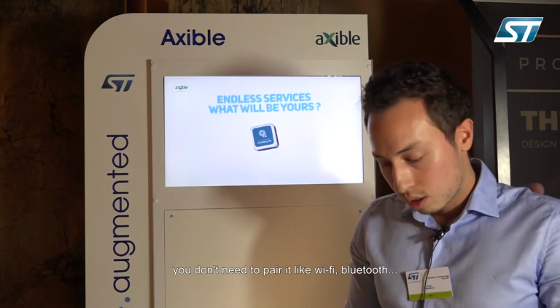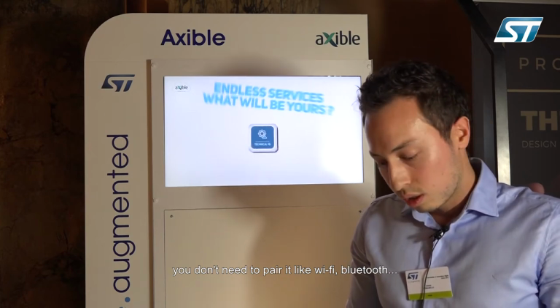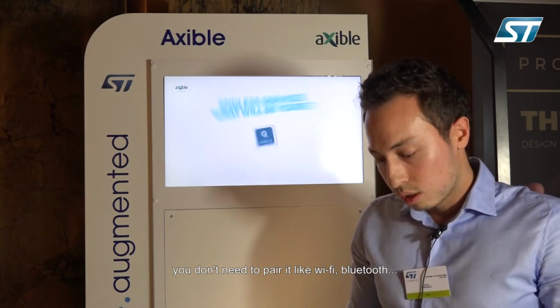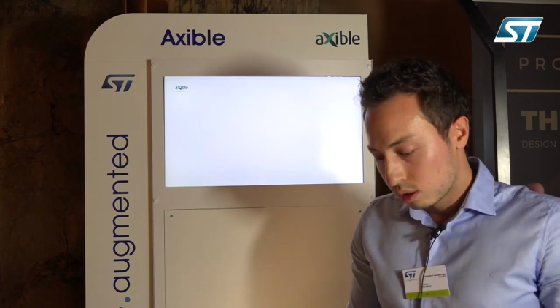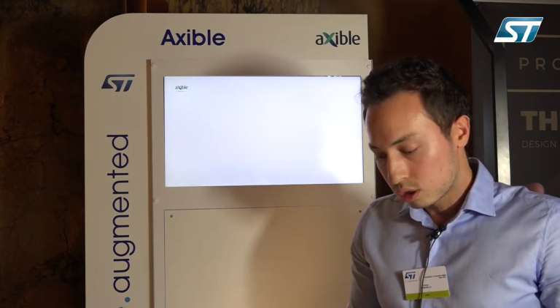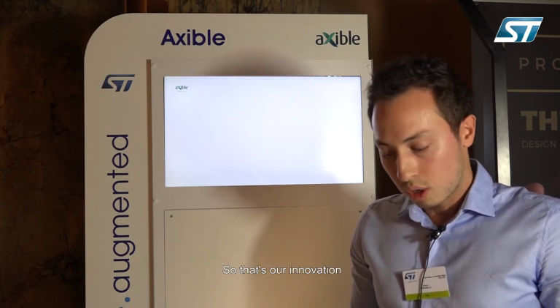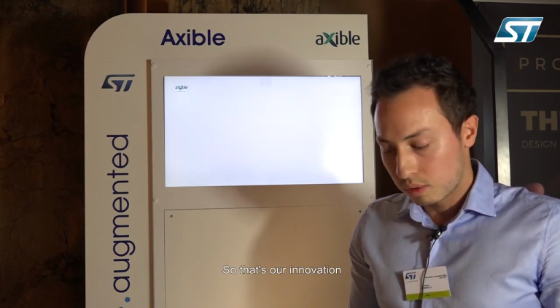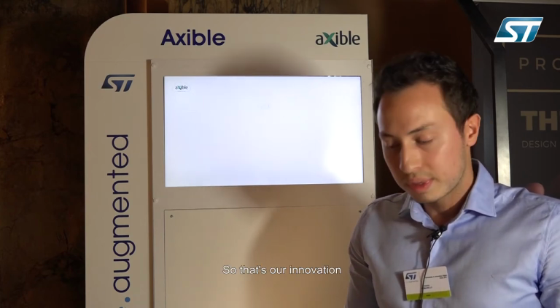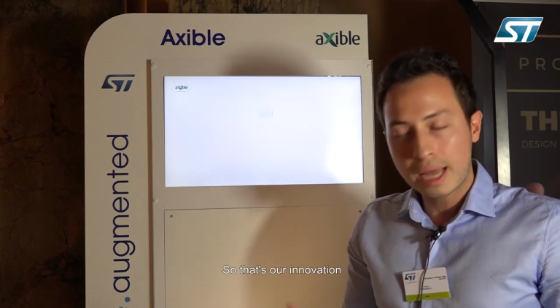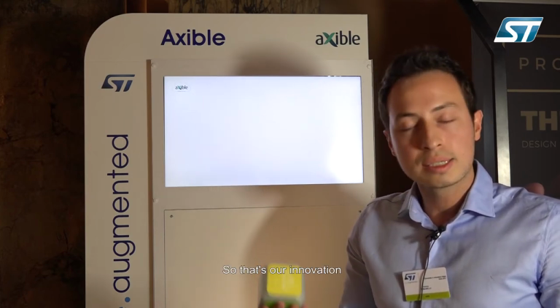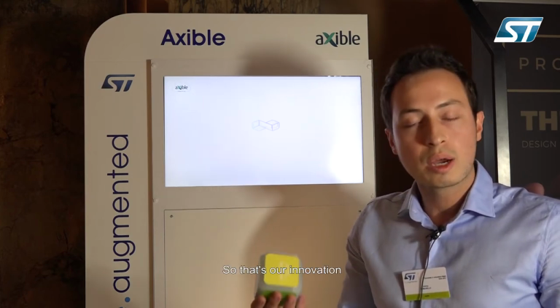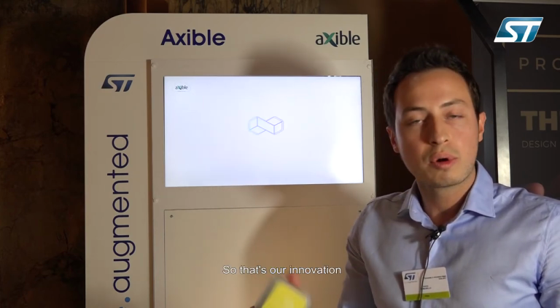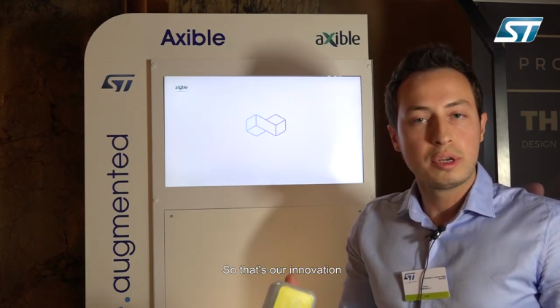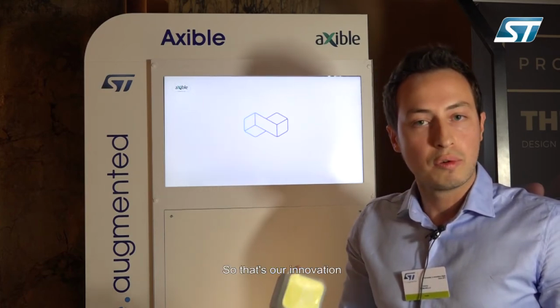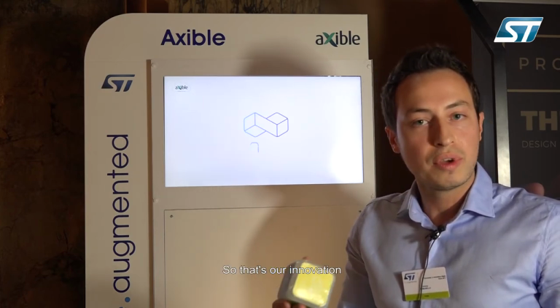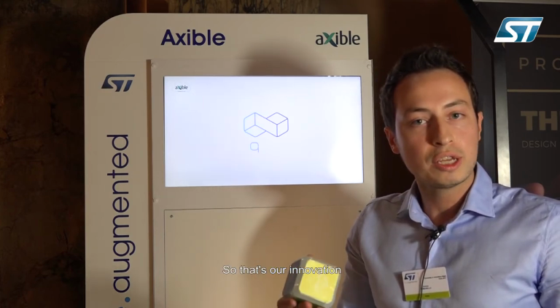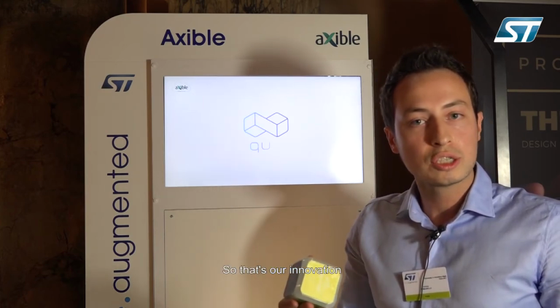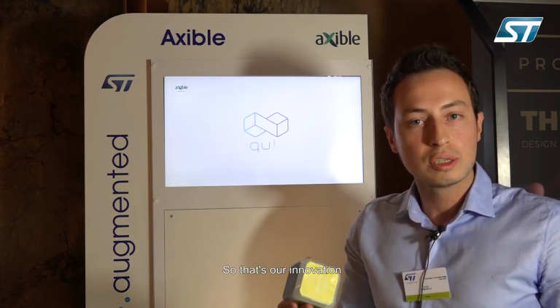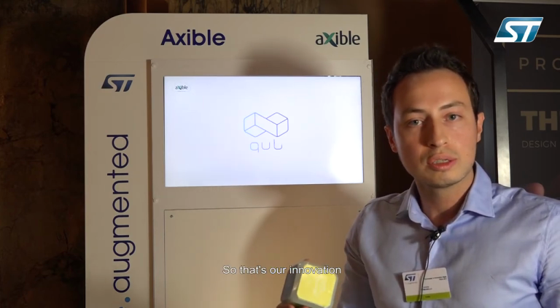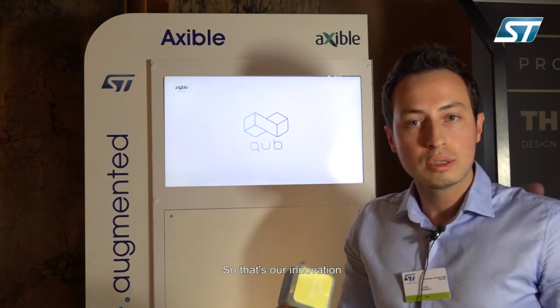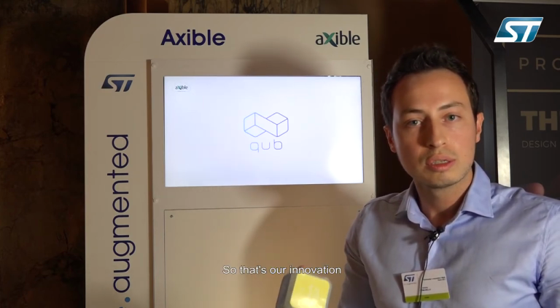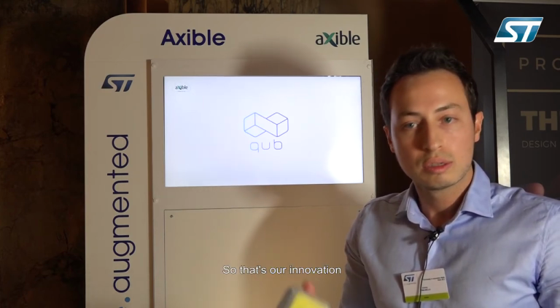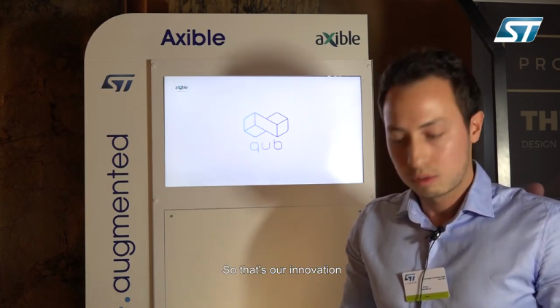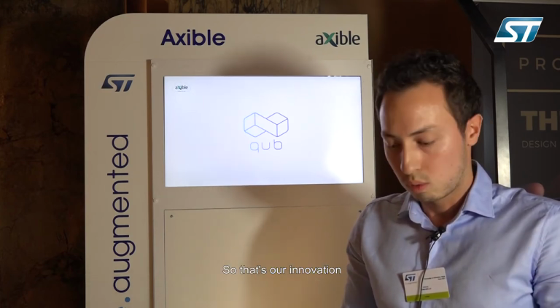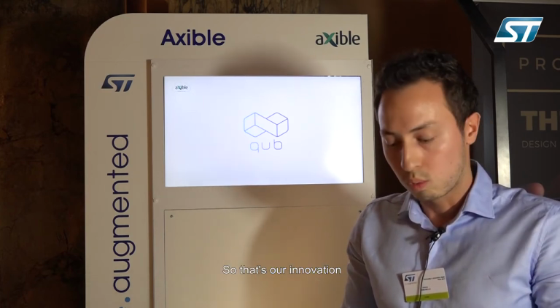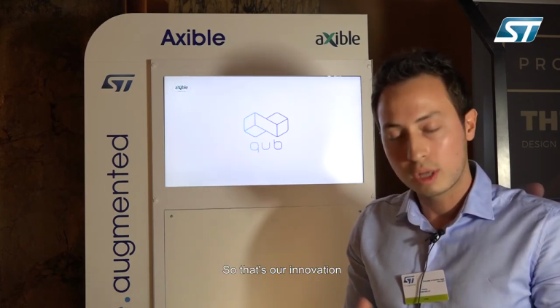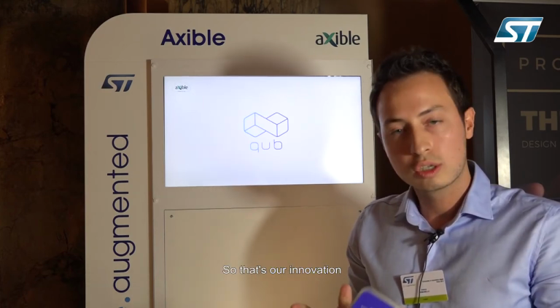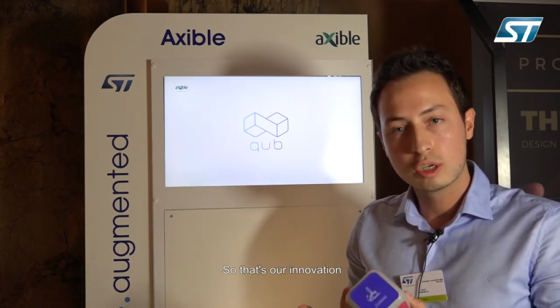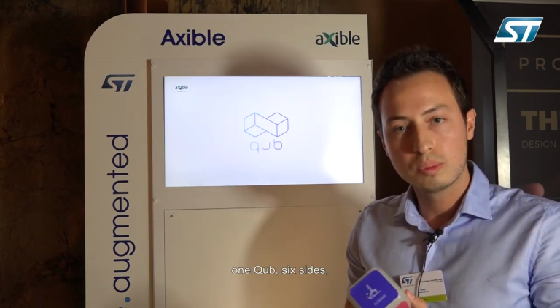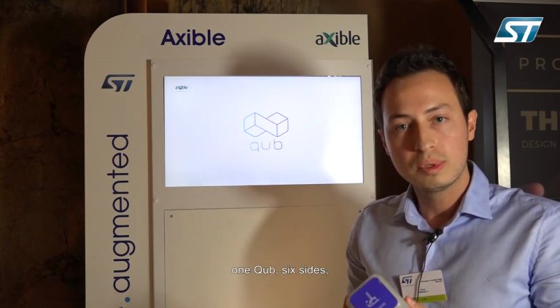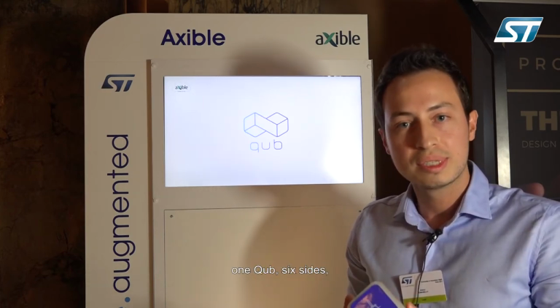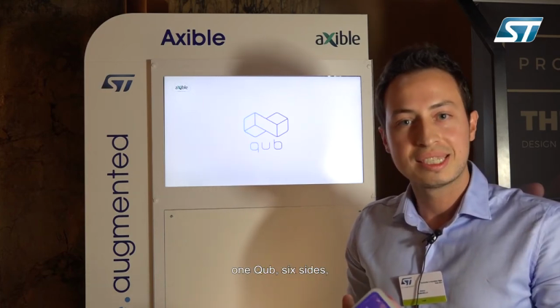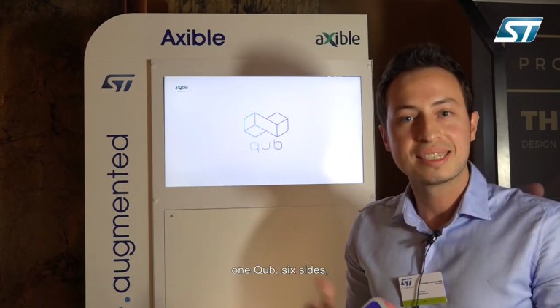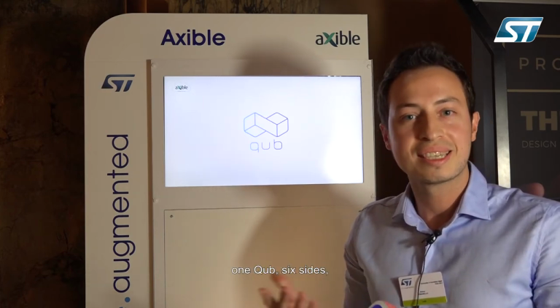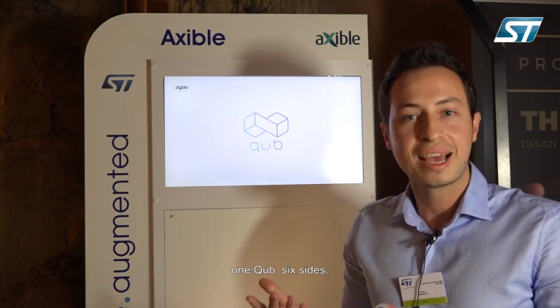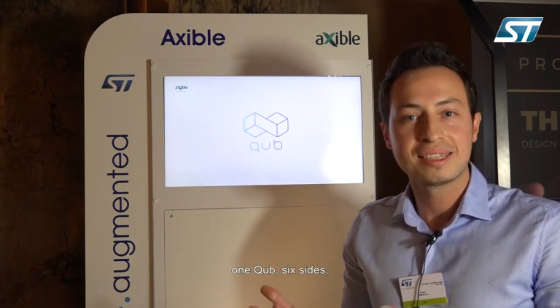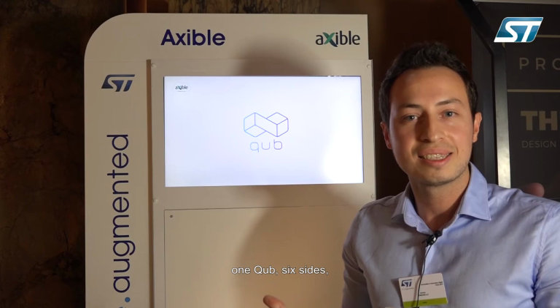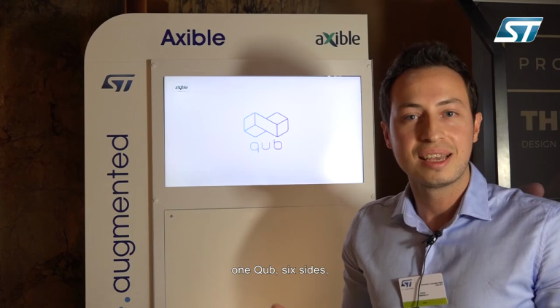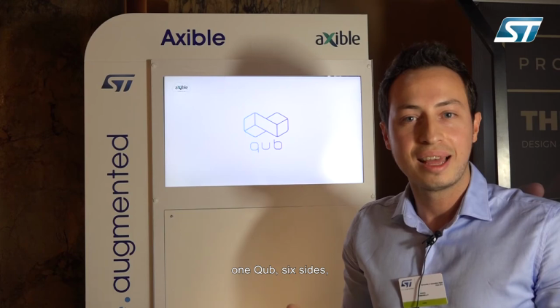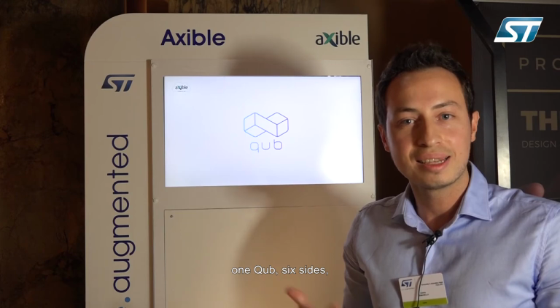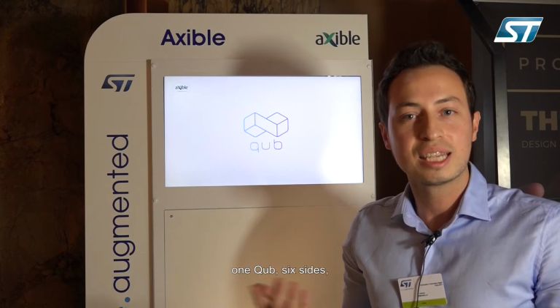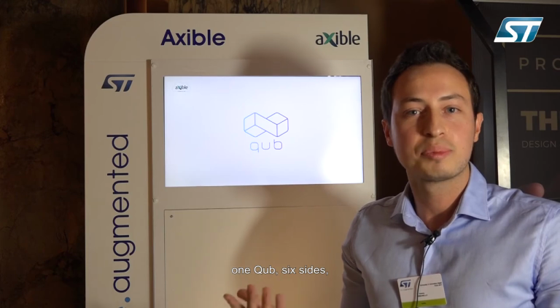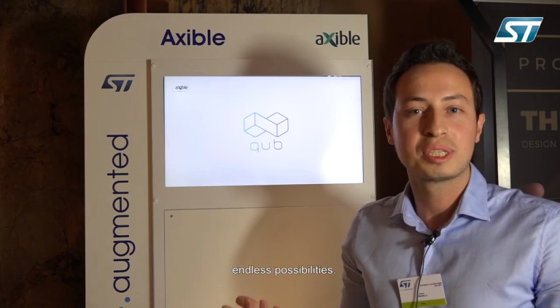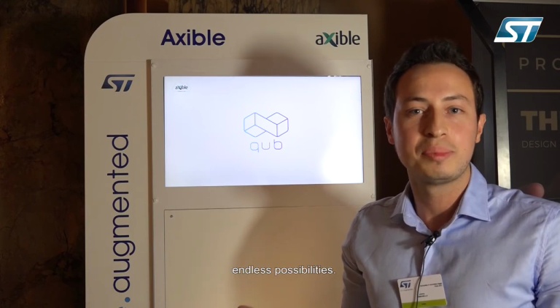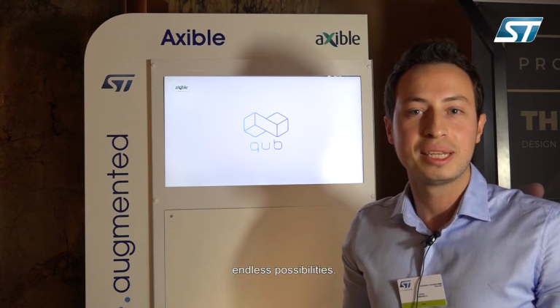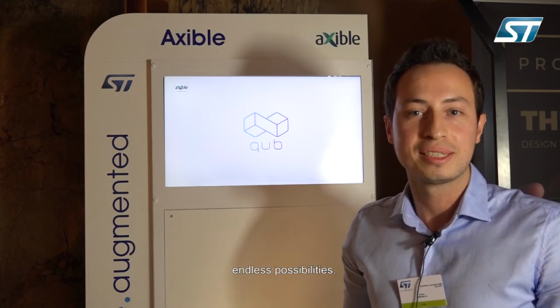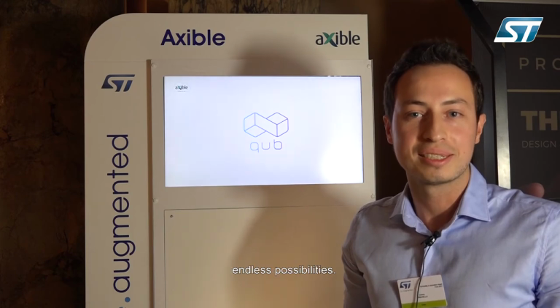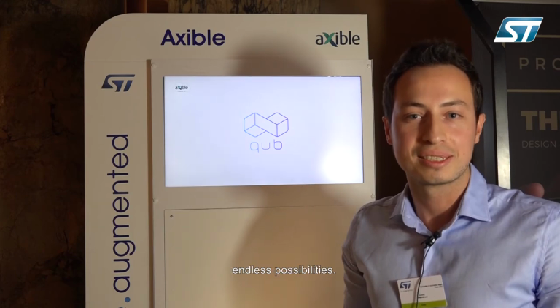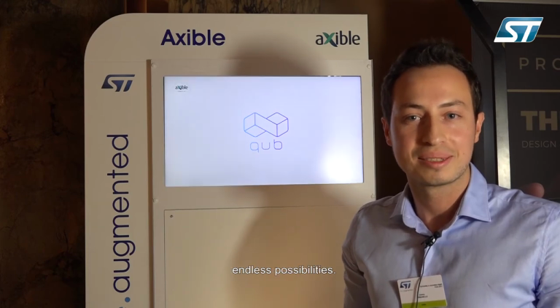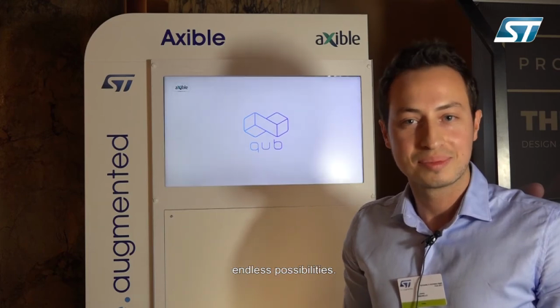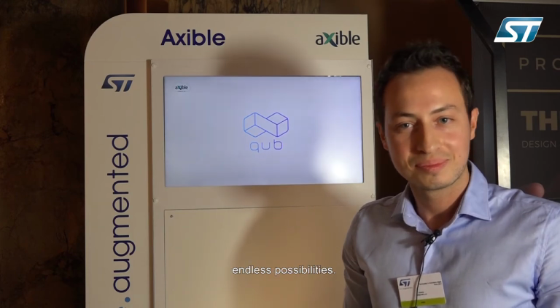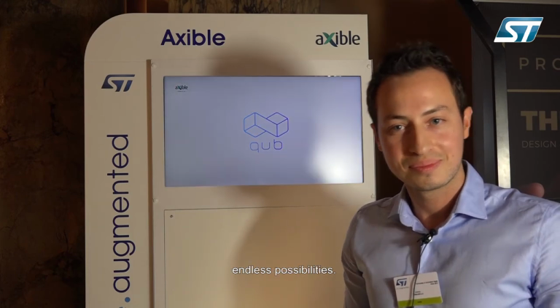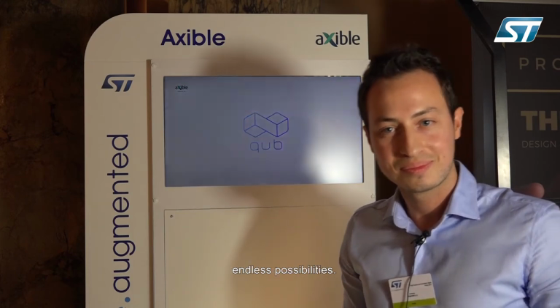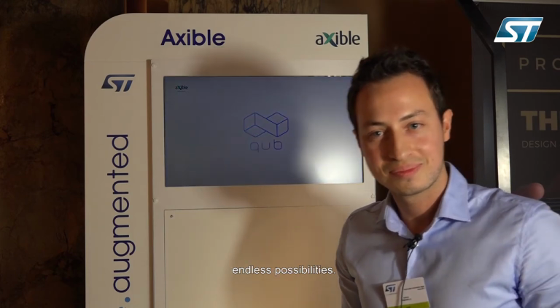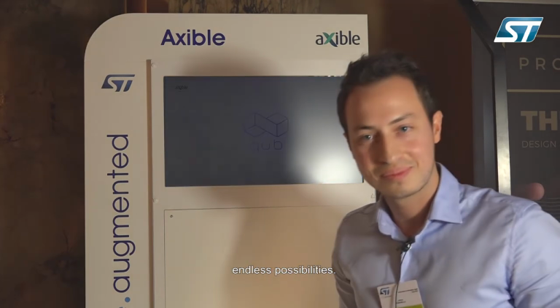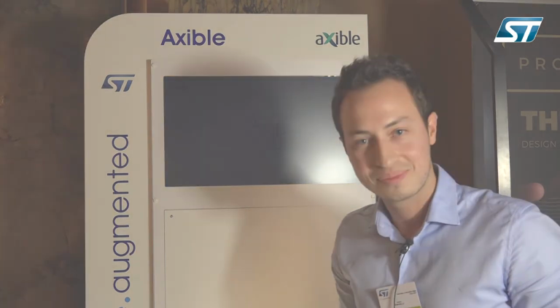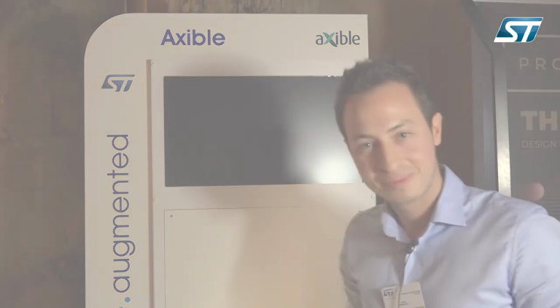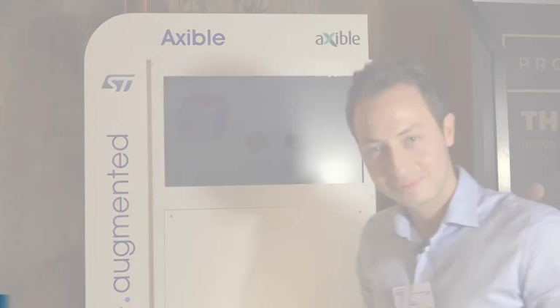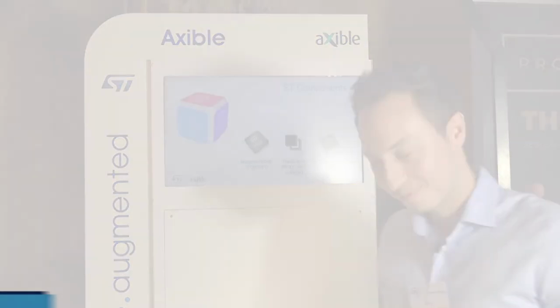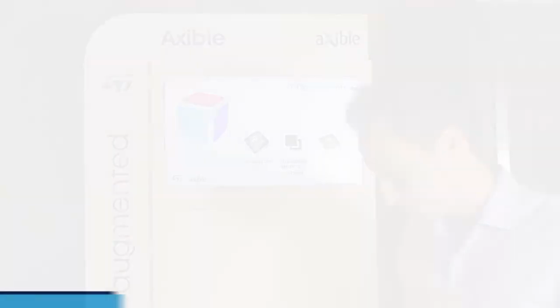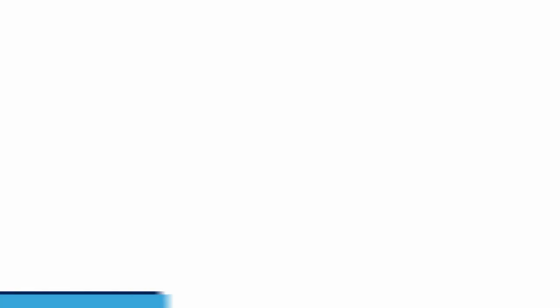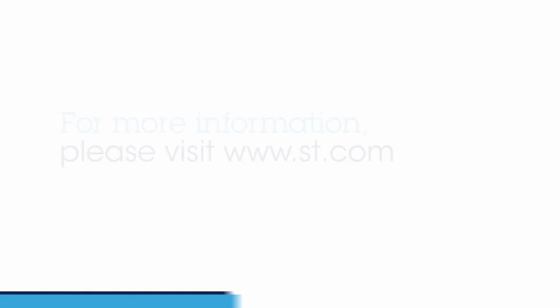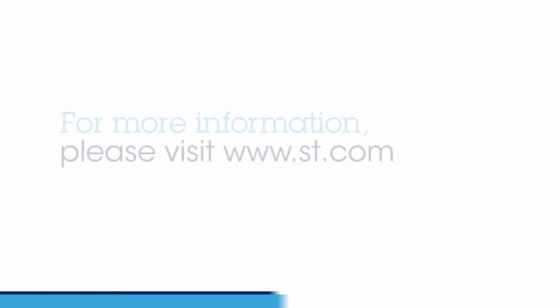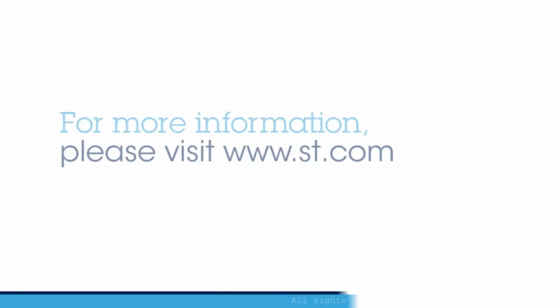So that's our innovation. One Cube, six sides, and endless possibilities. Thank you.